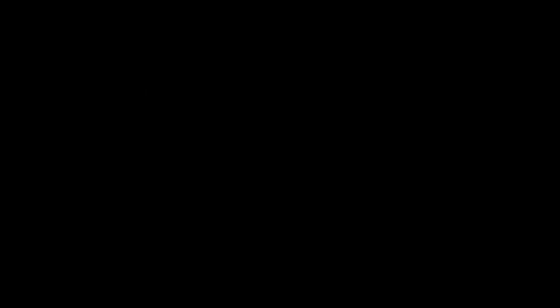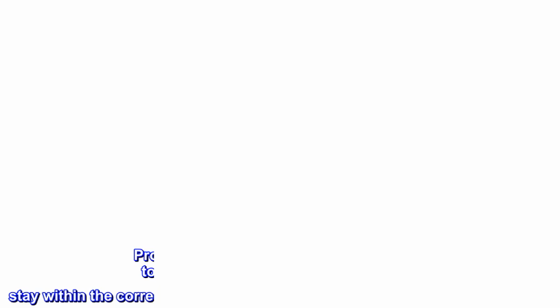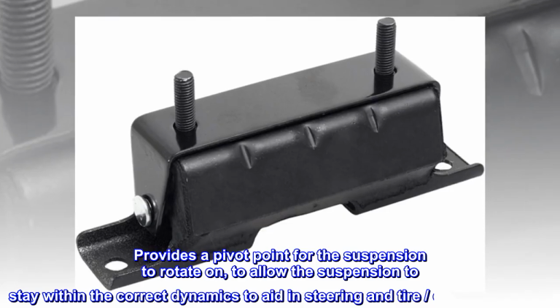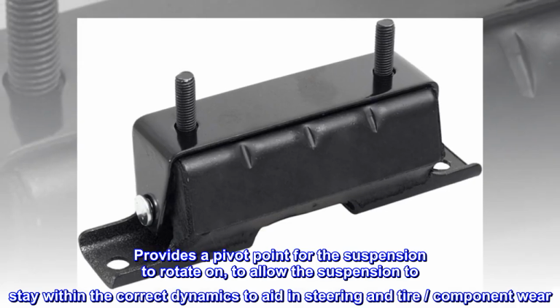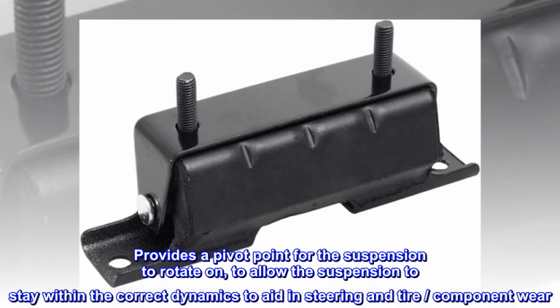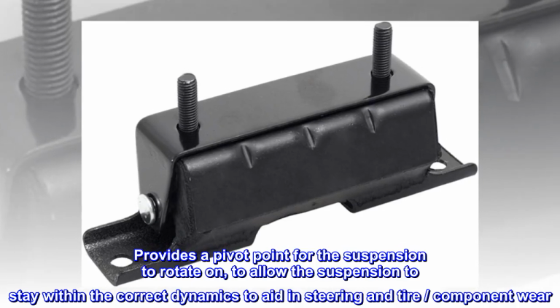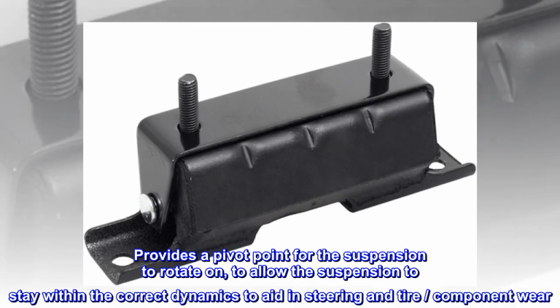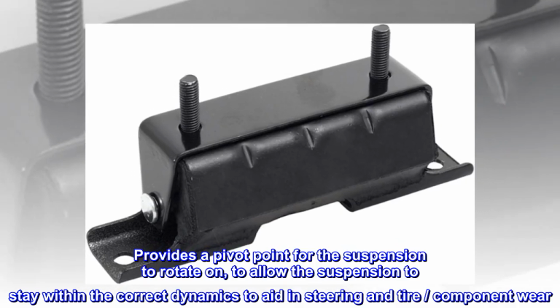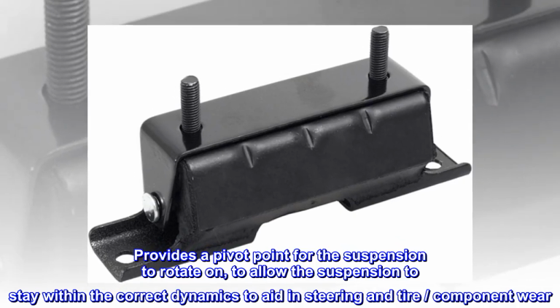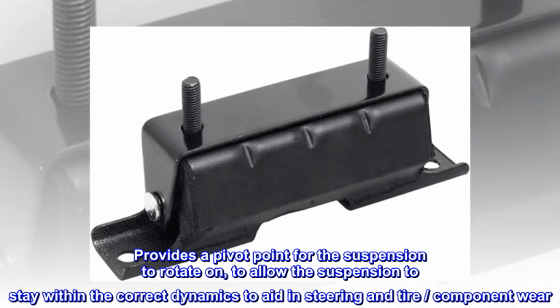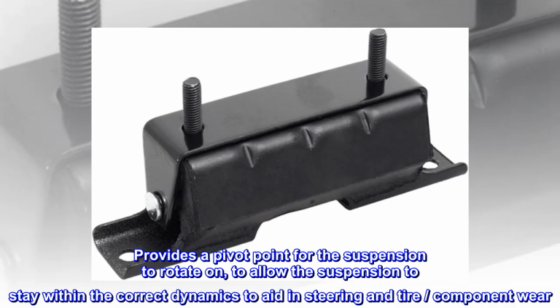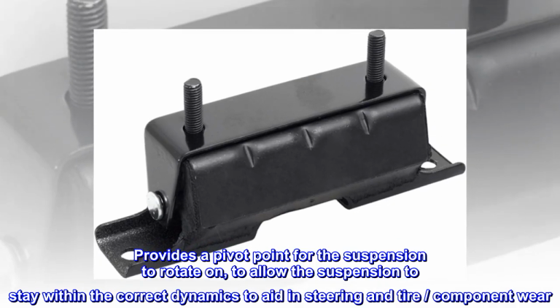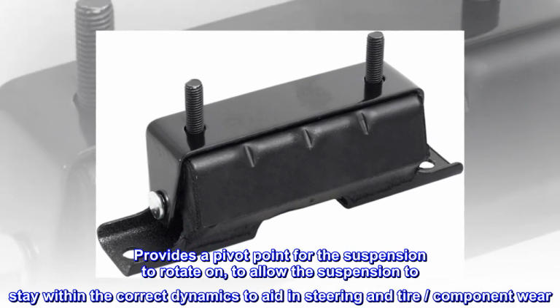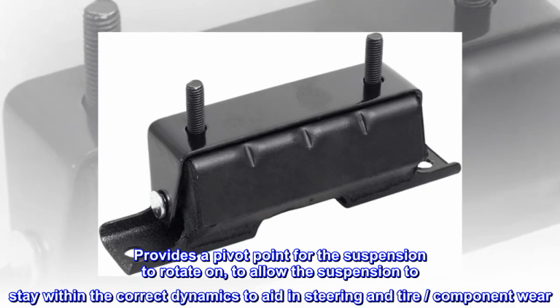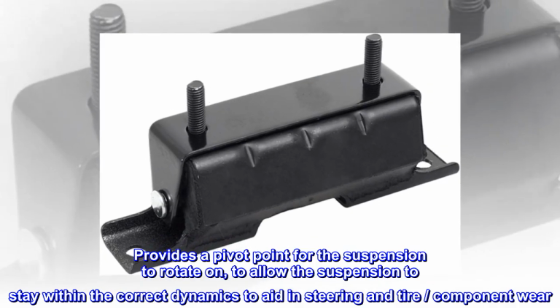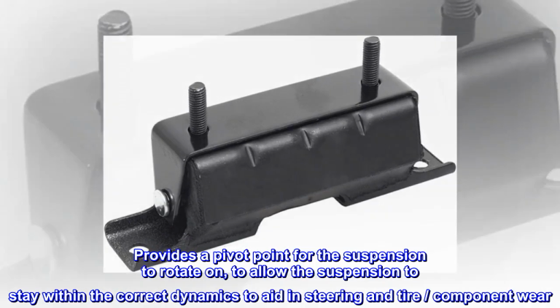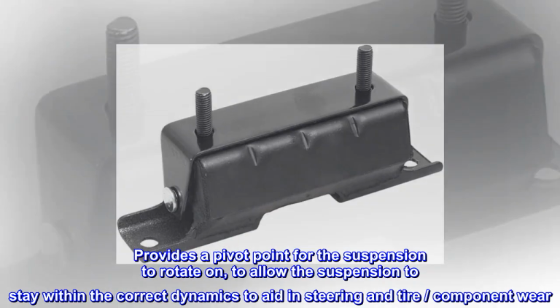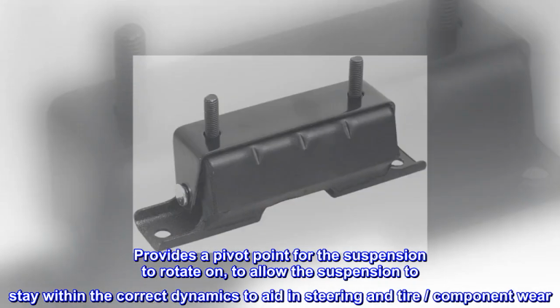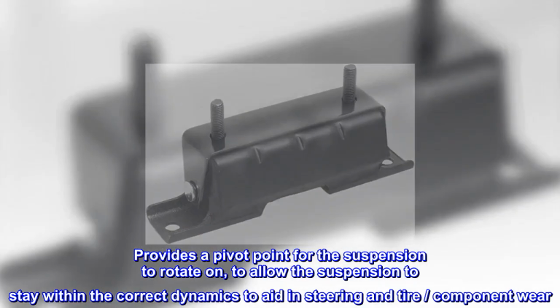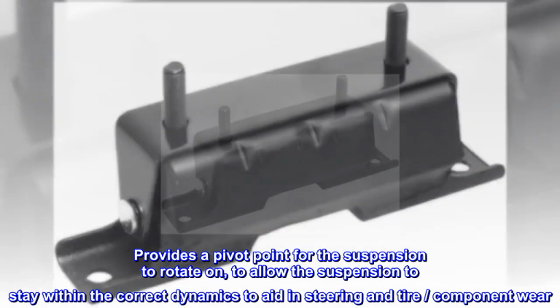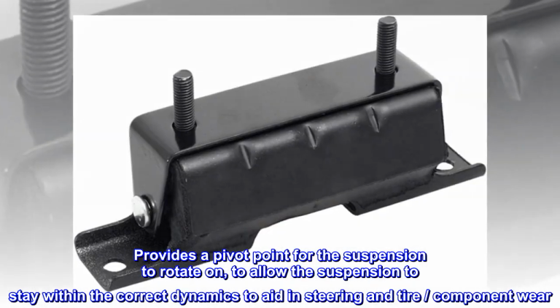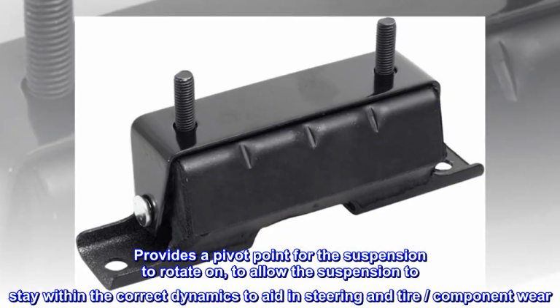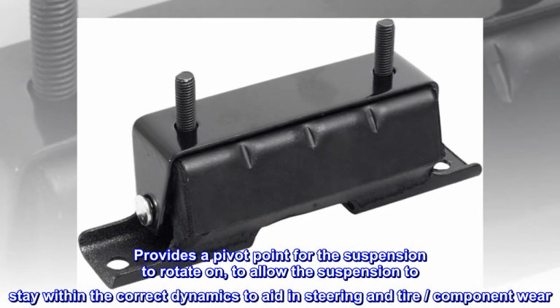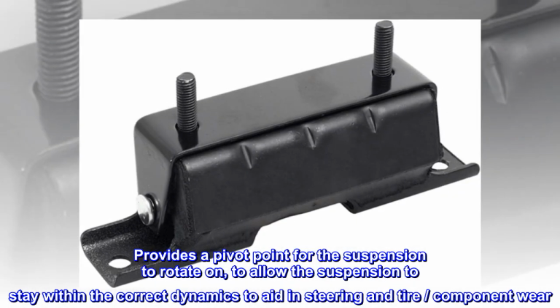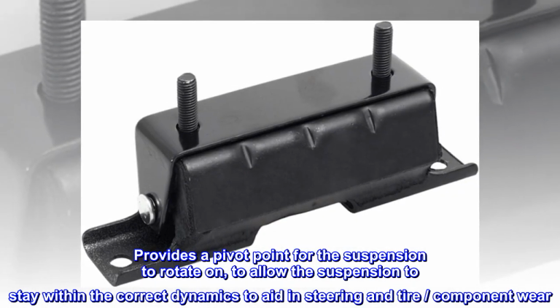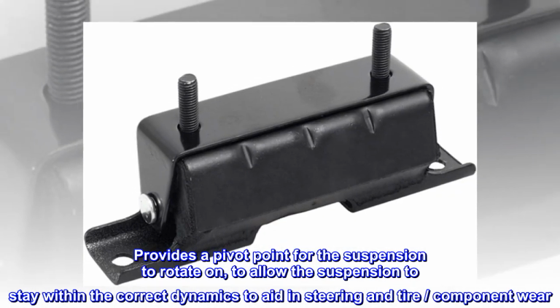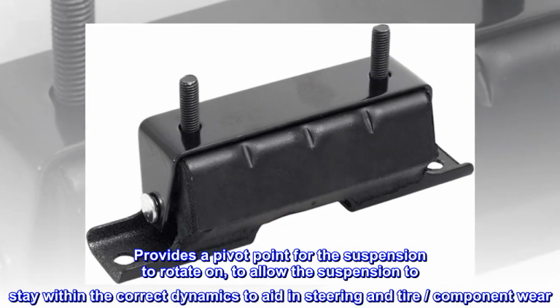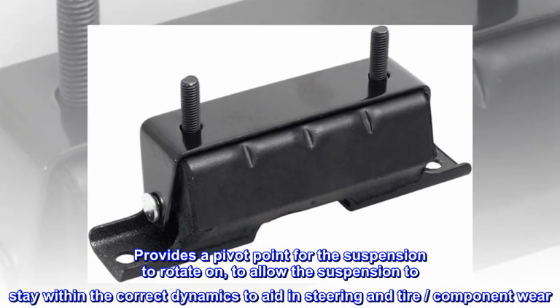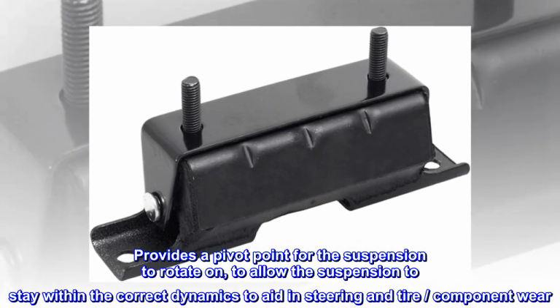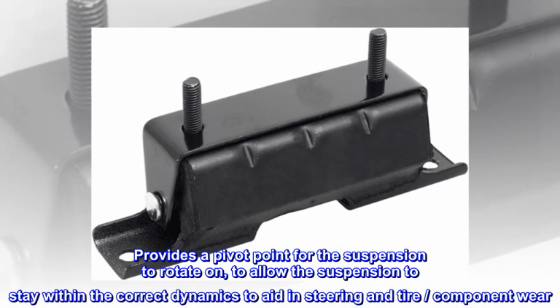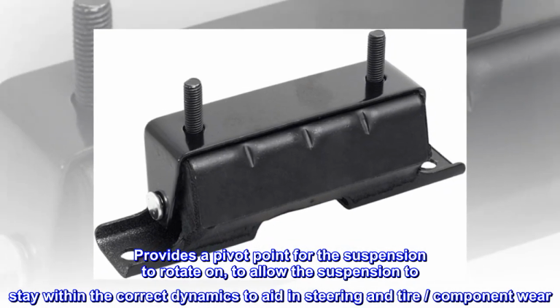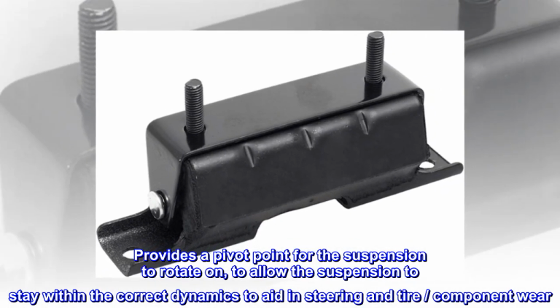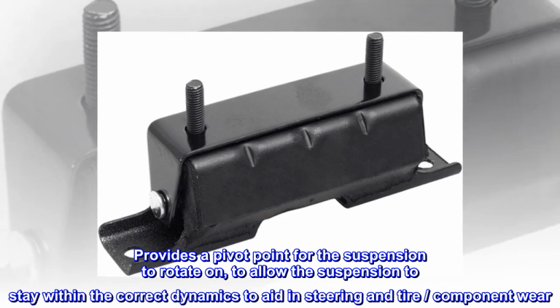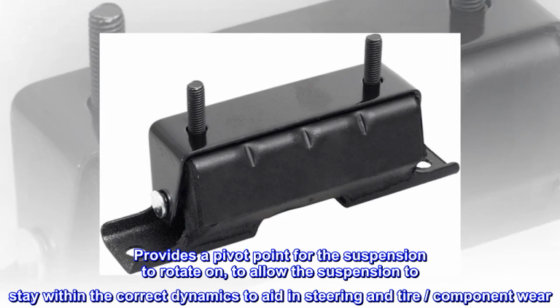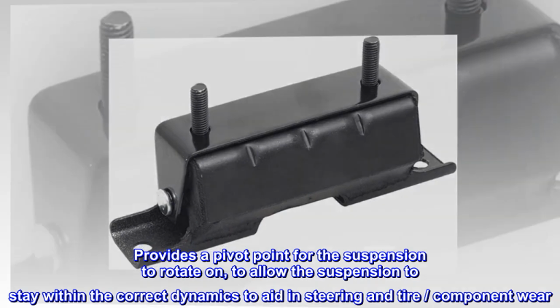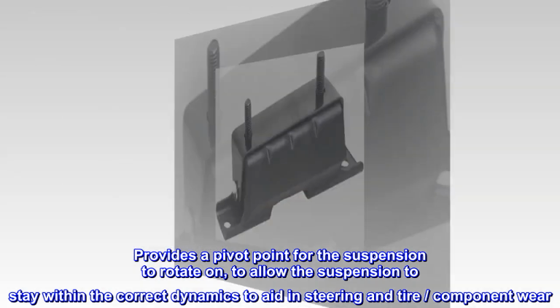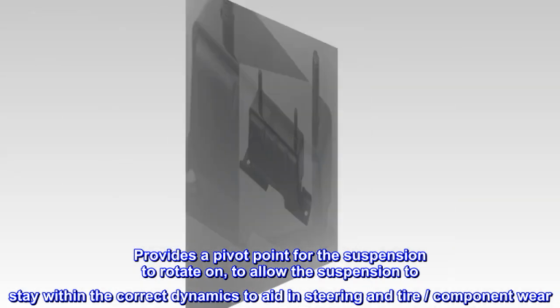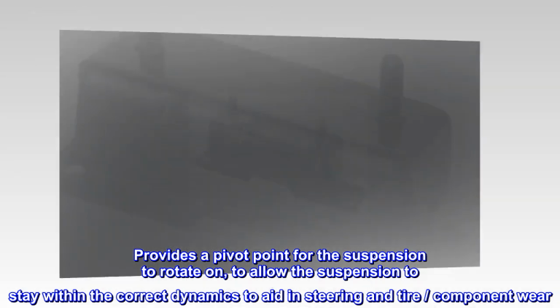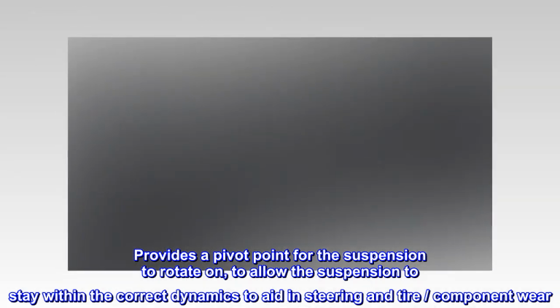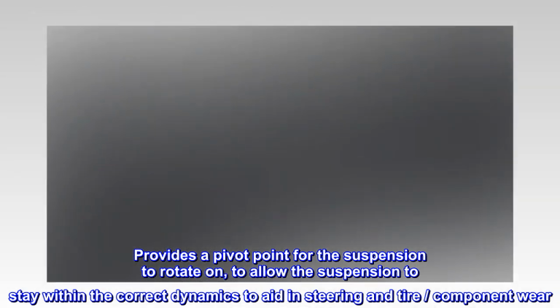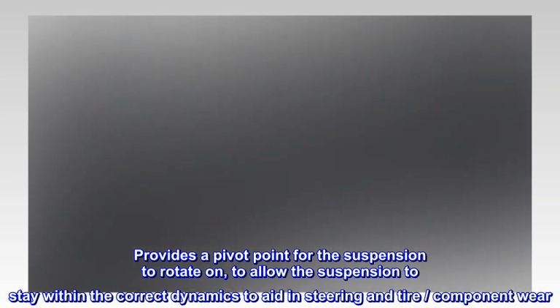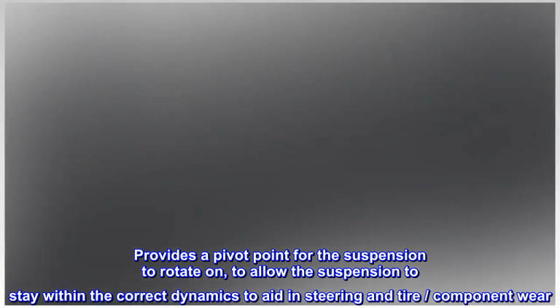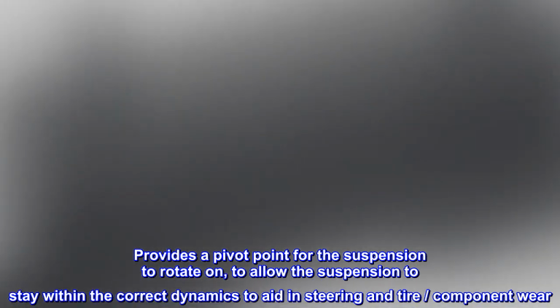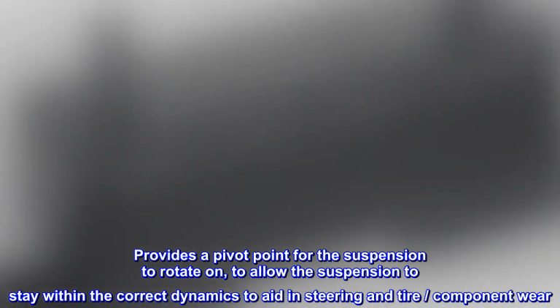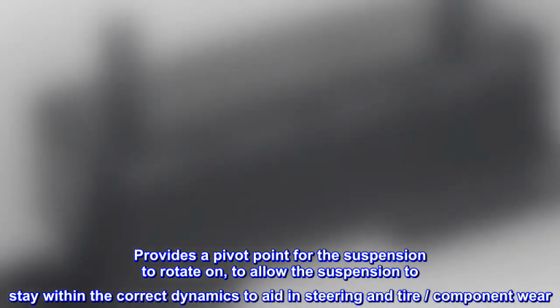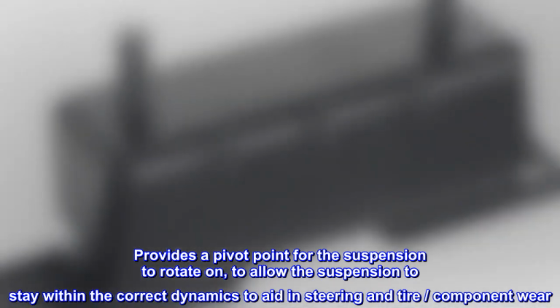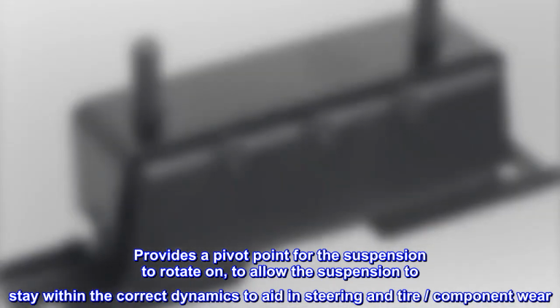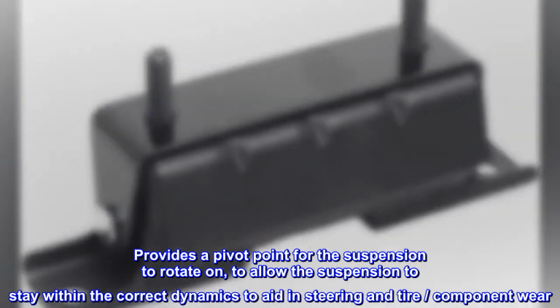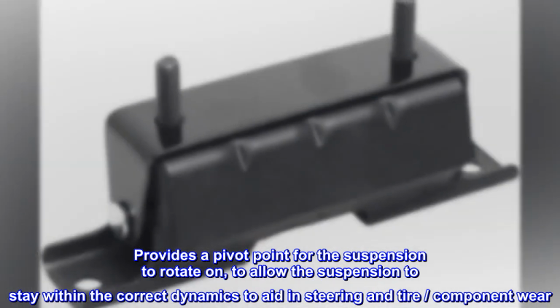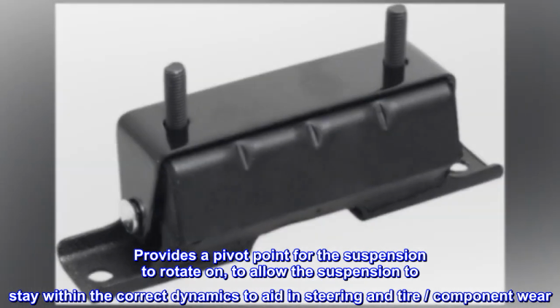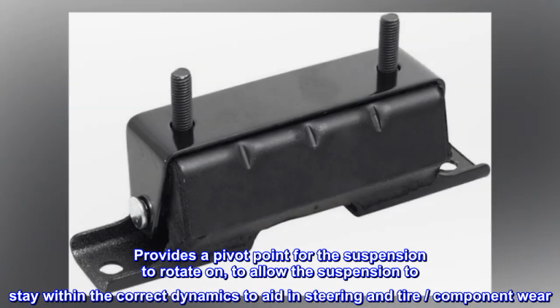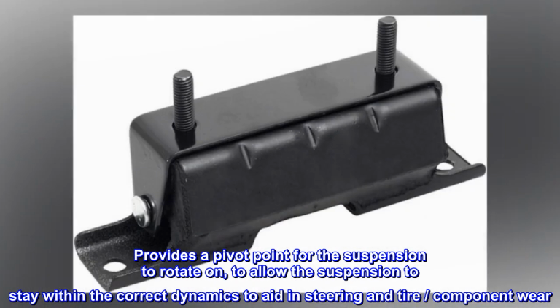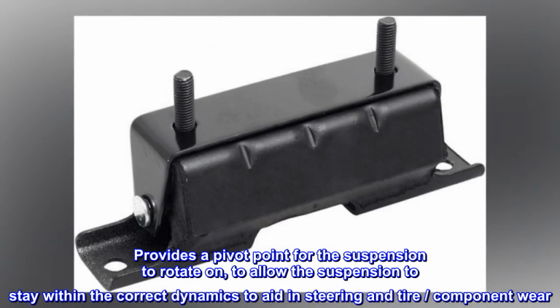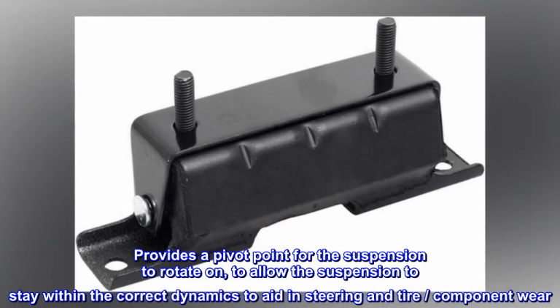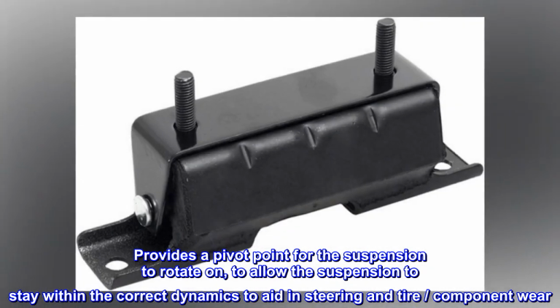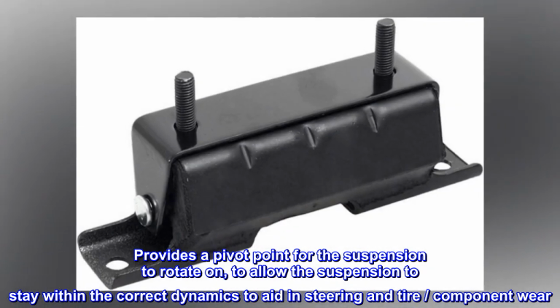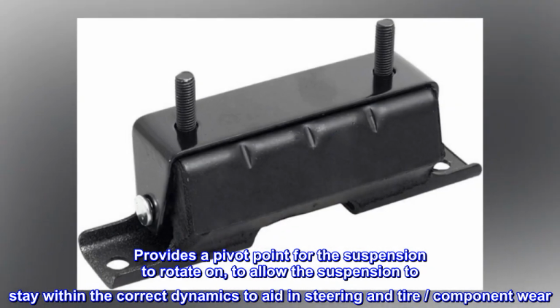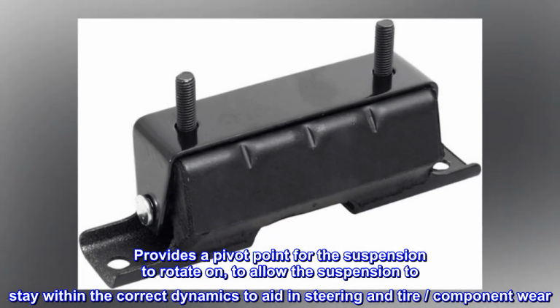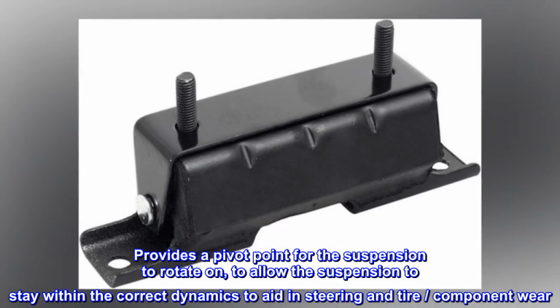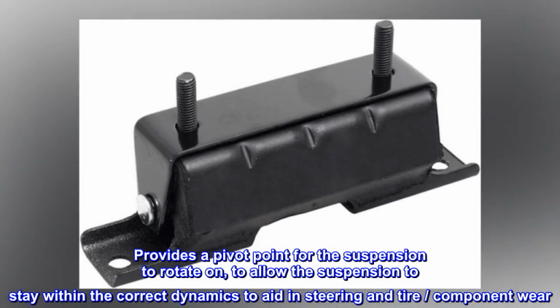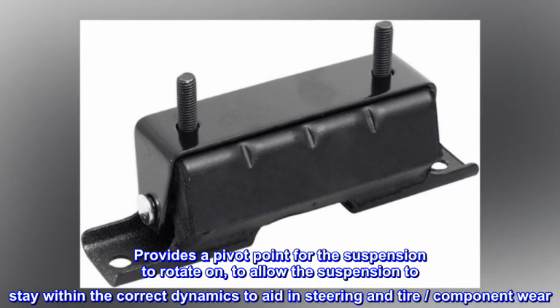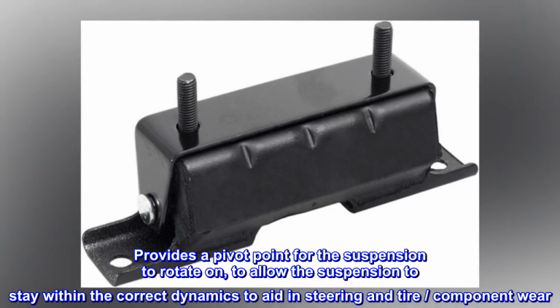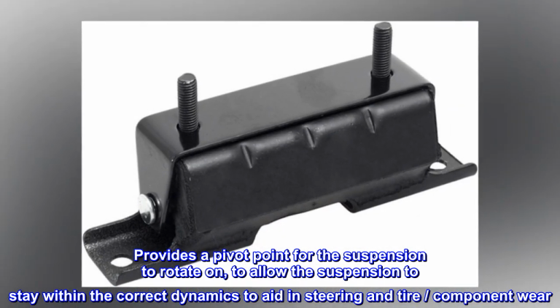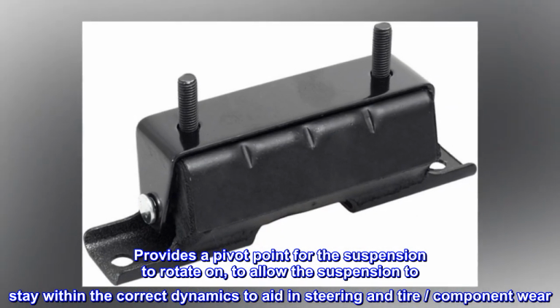Provides a pivot point for the suspension to rotate on, to allow the suspension to stay within the correct dynamics to aid in steering and tire component wear.